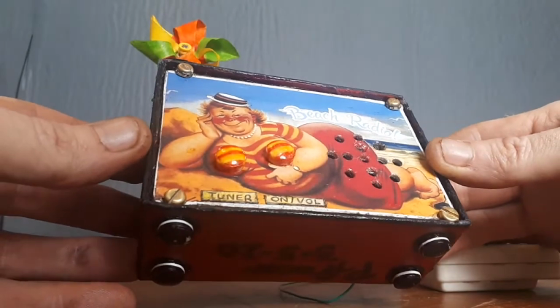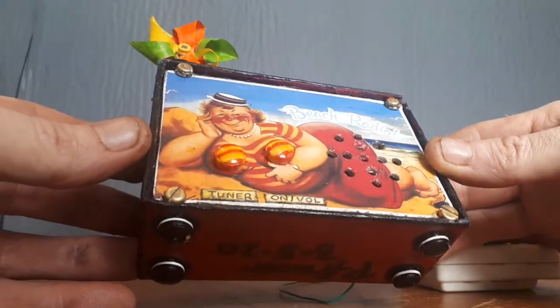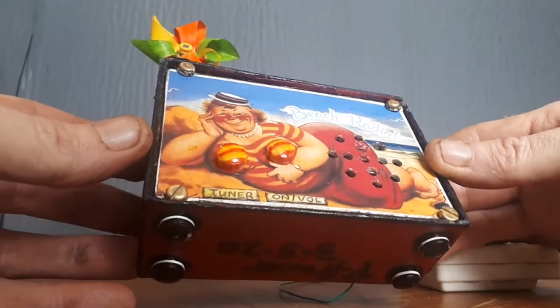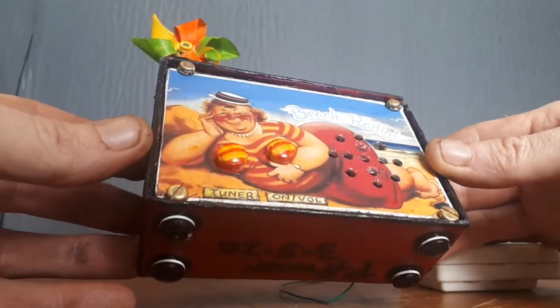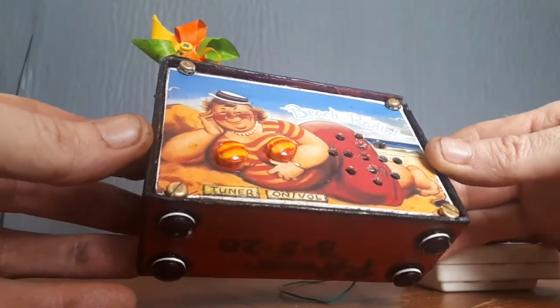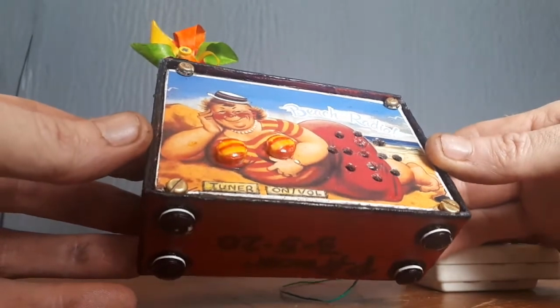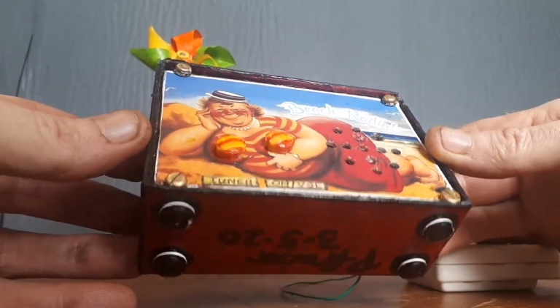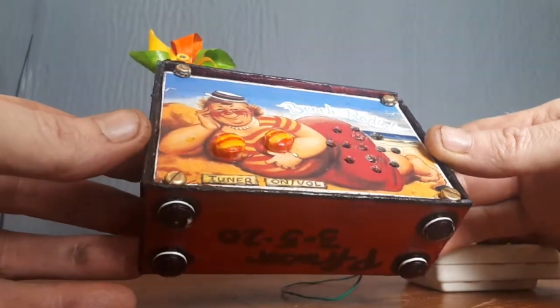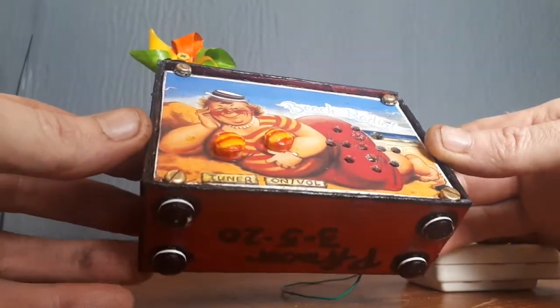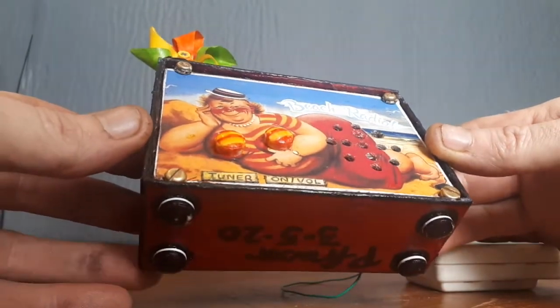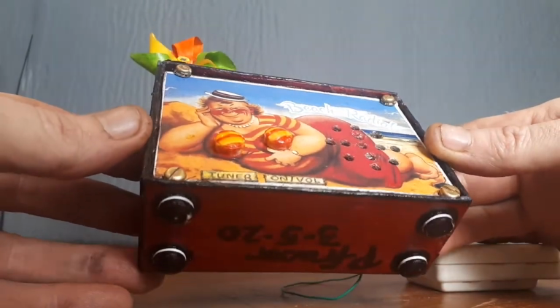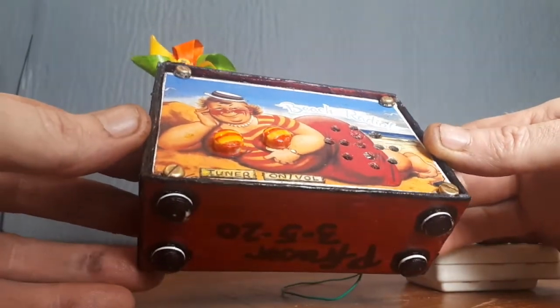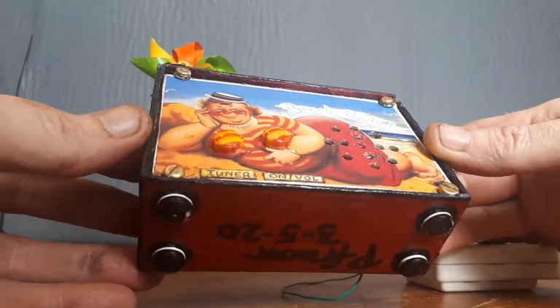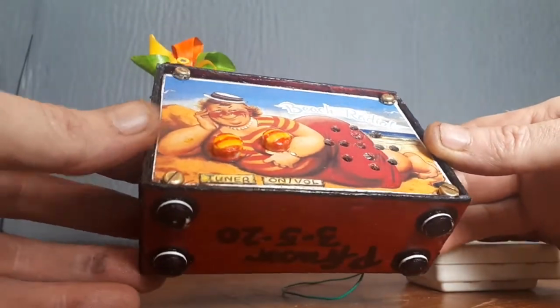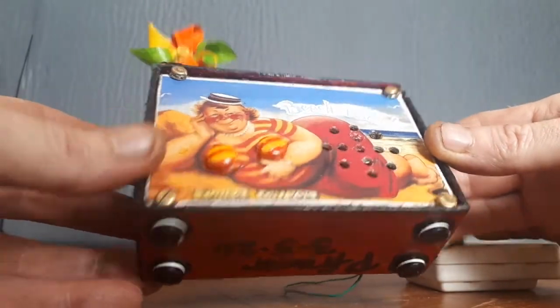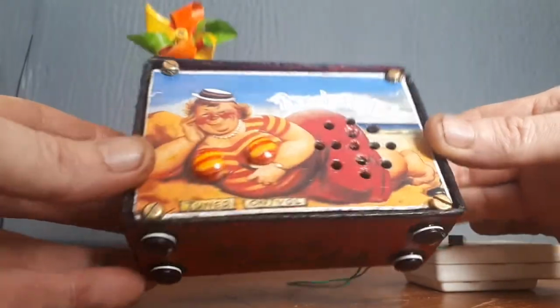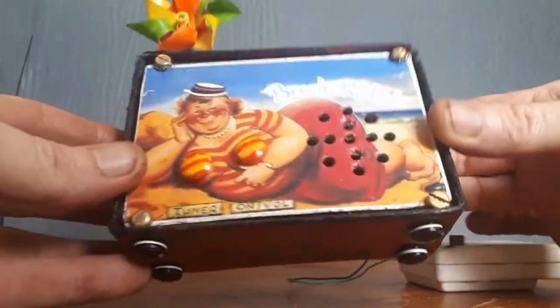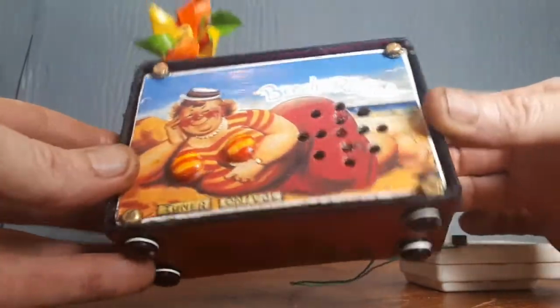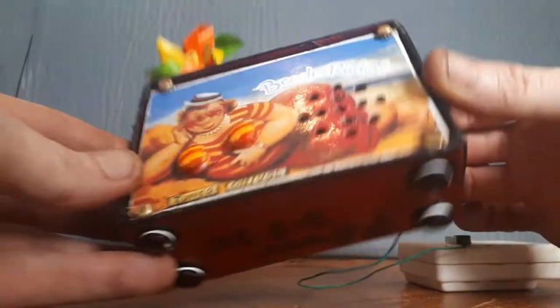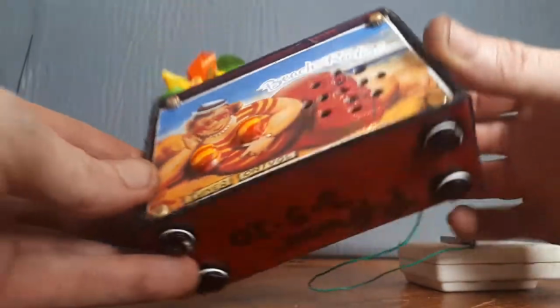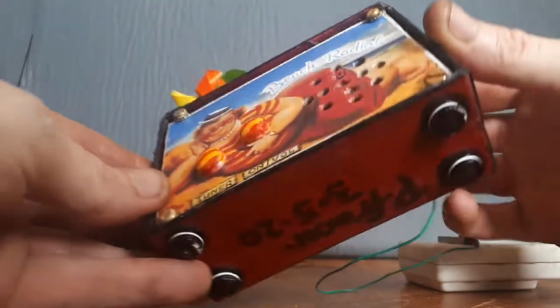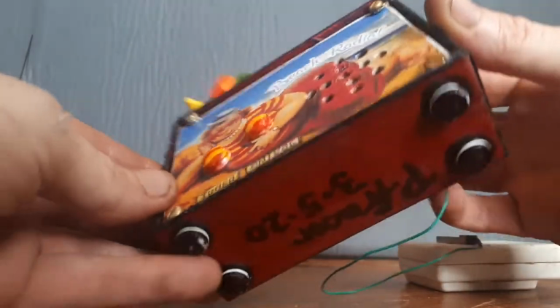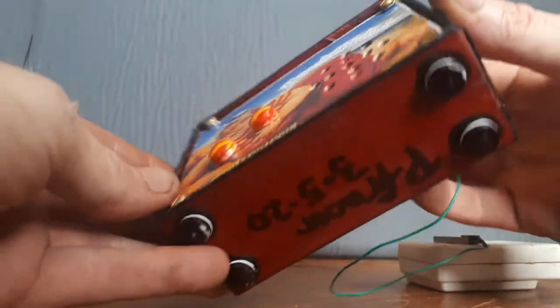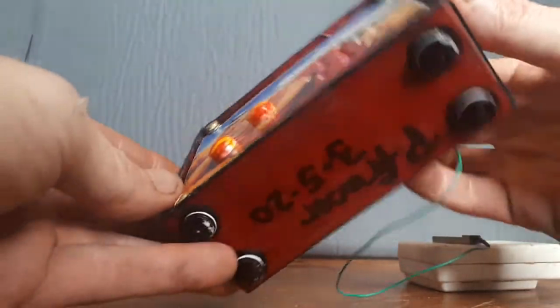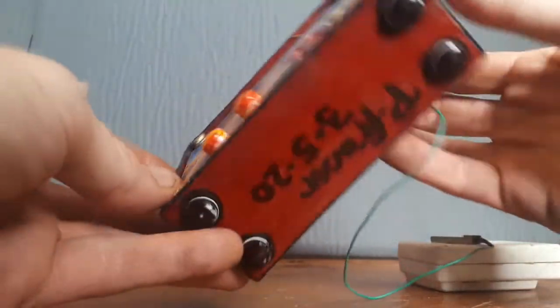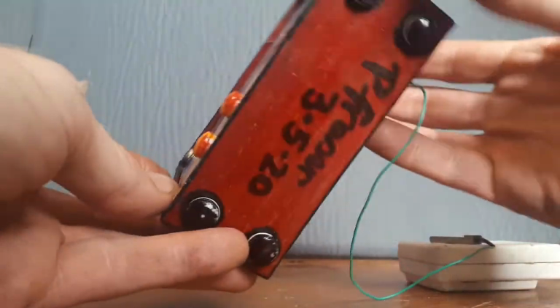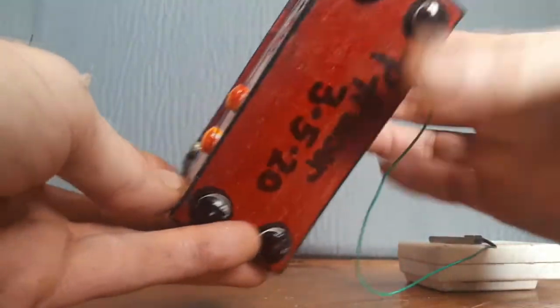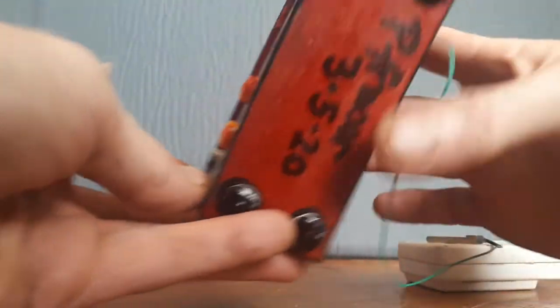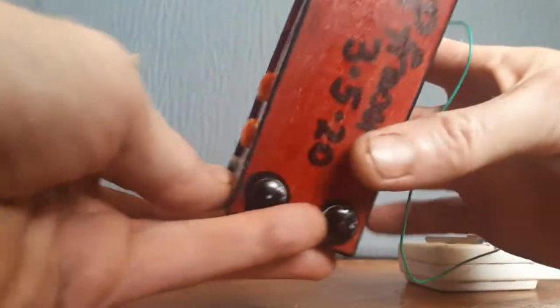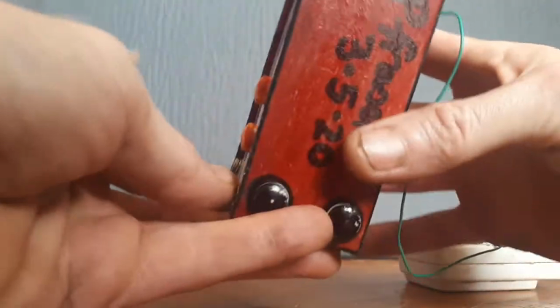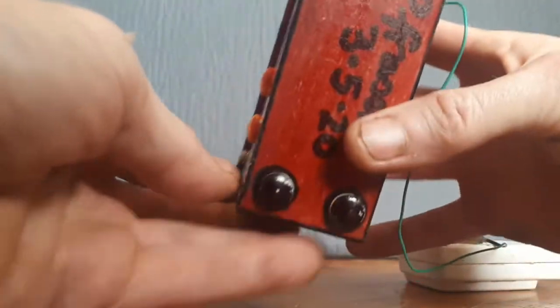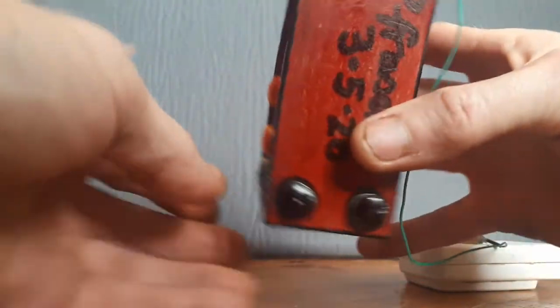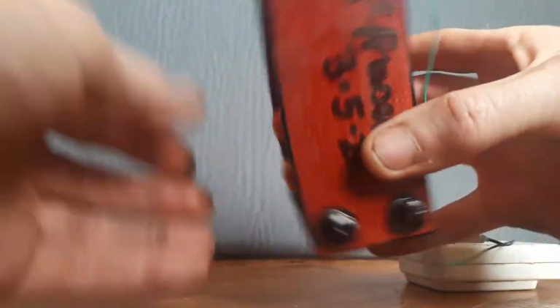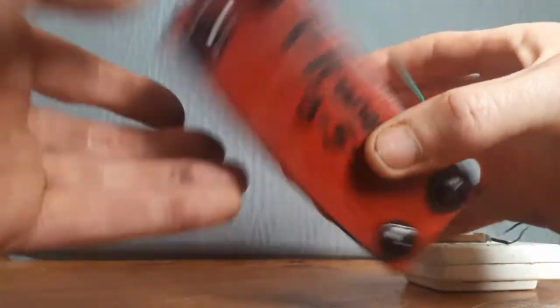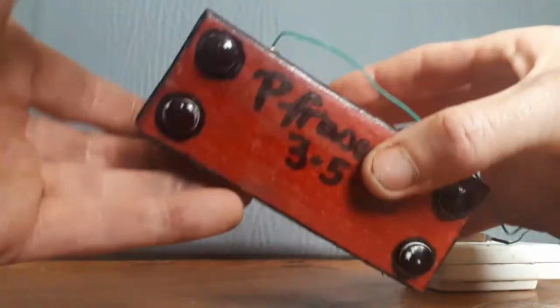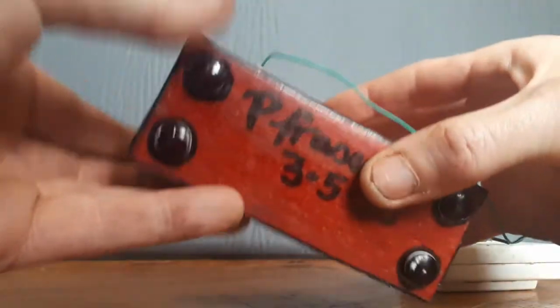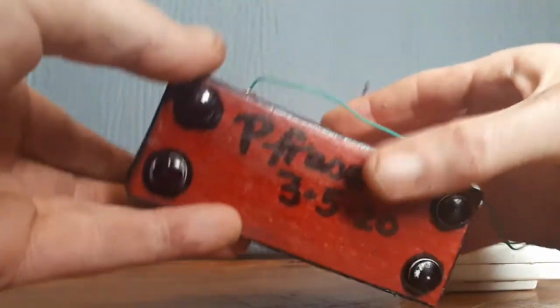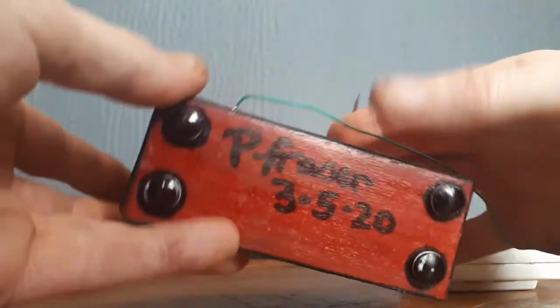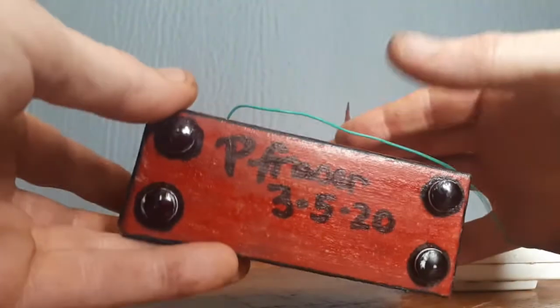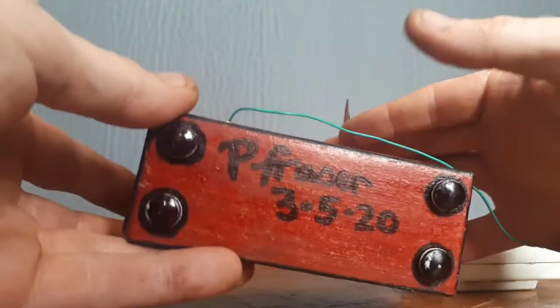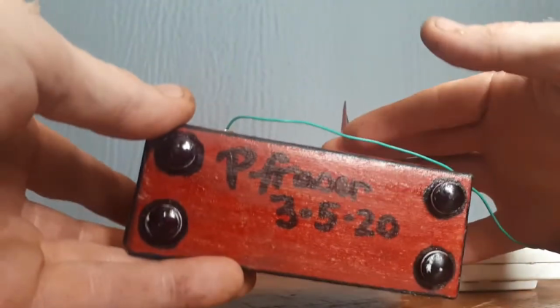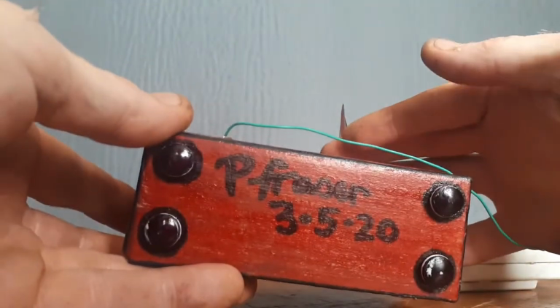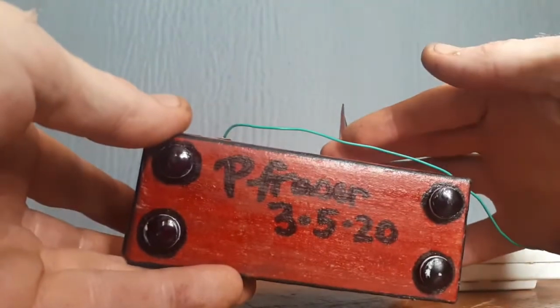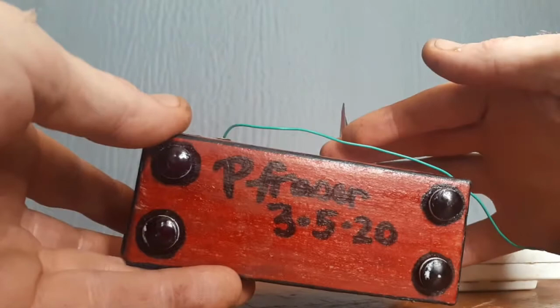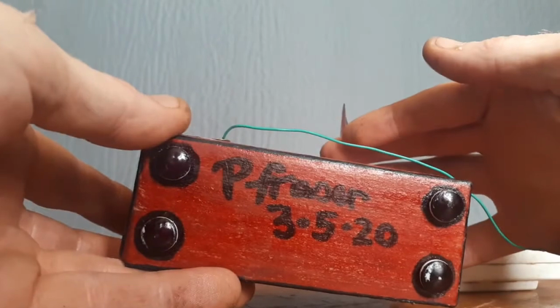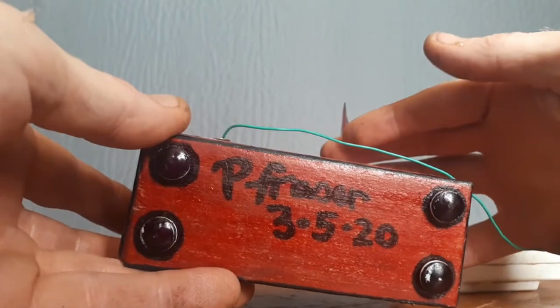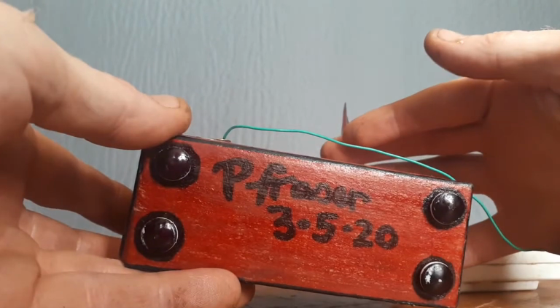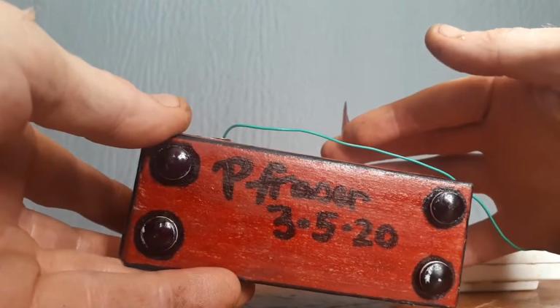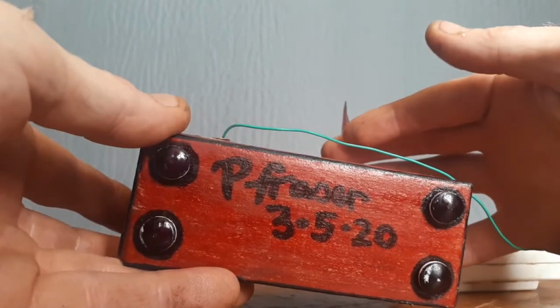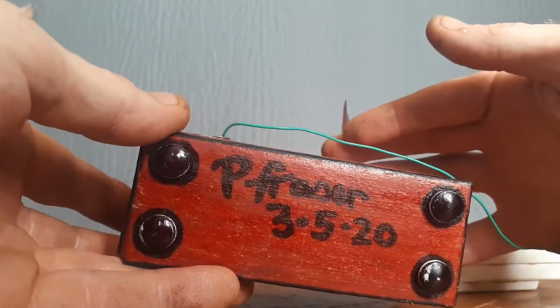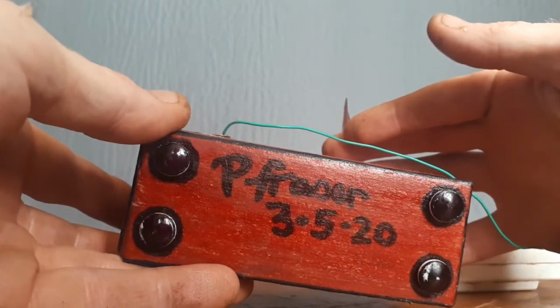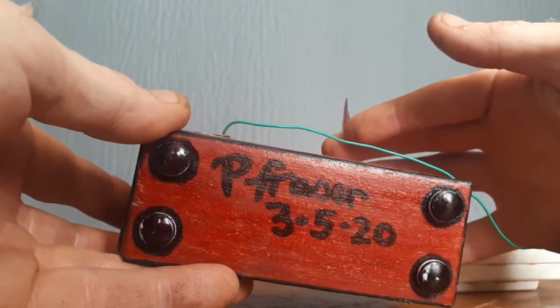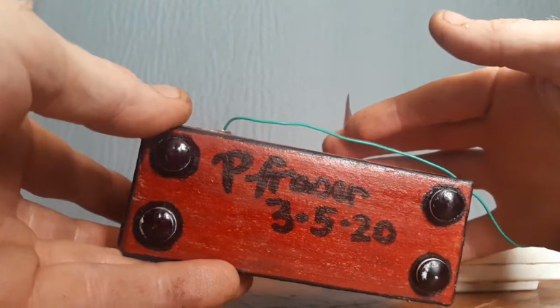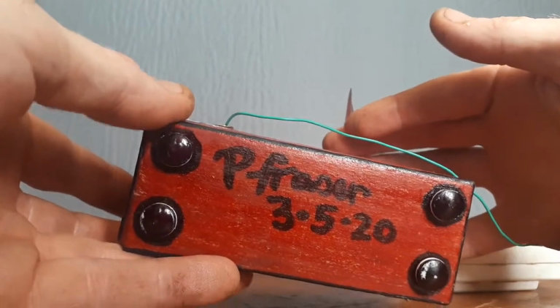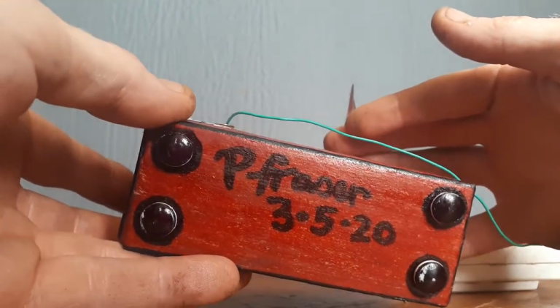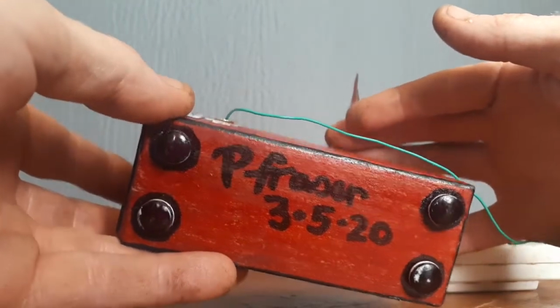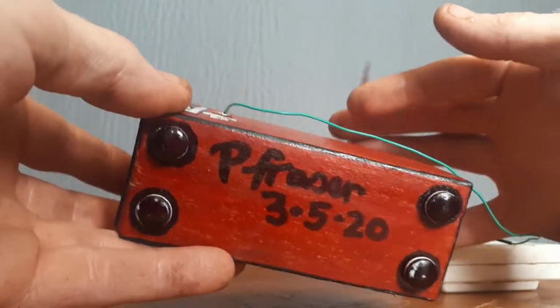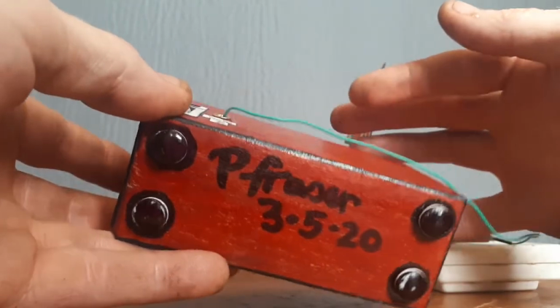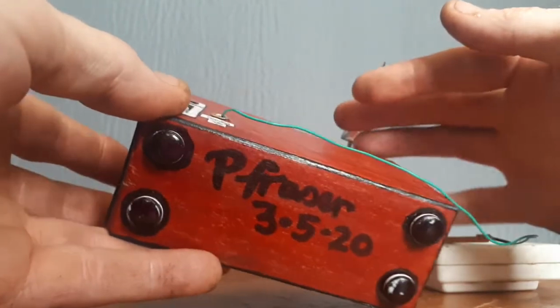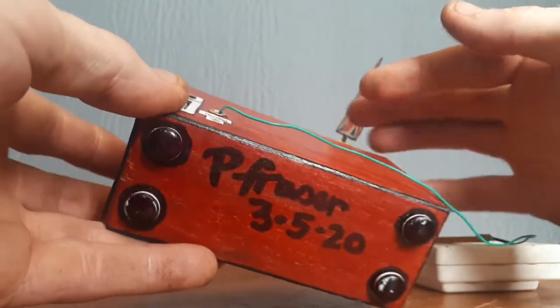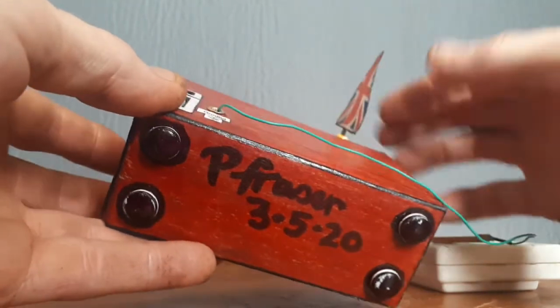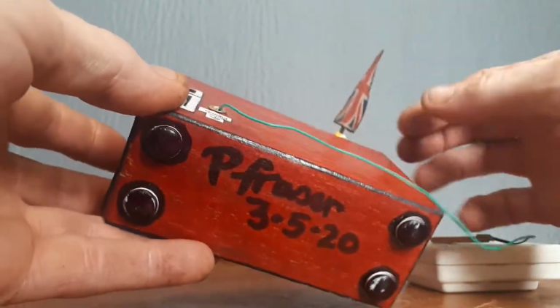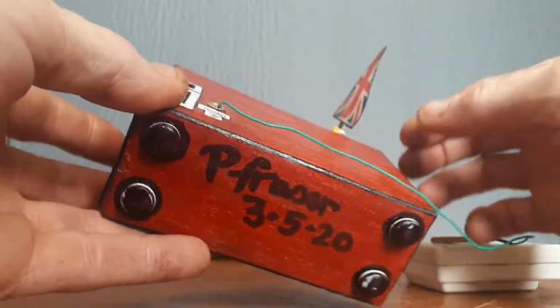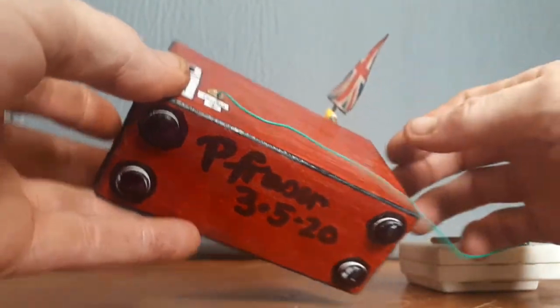There are little feet on the bottom, I've signed it, and of course today's date when it was finished.